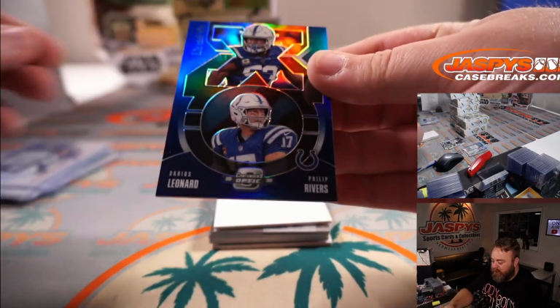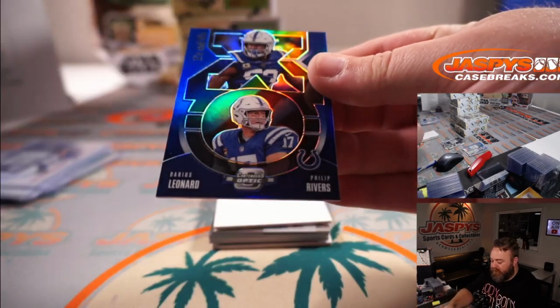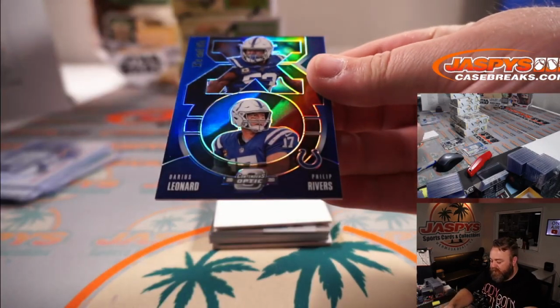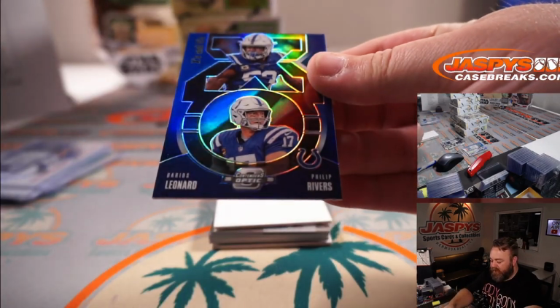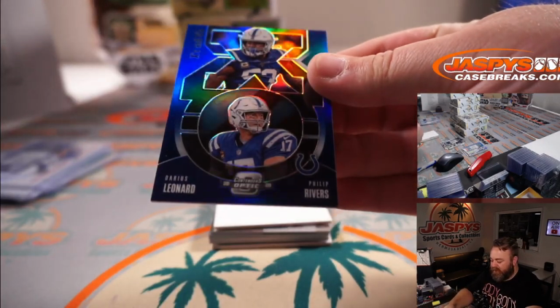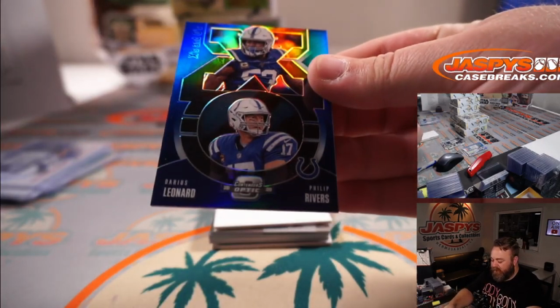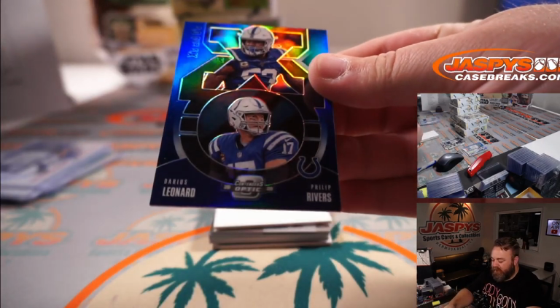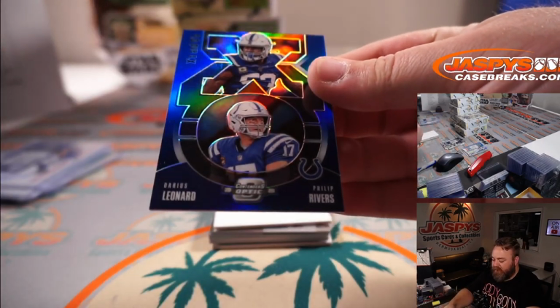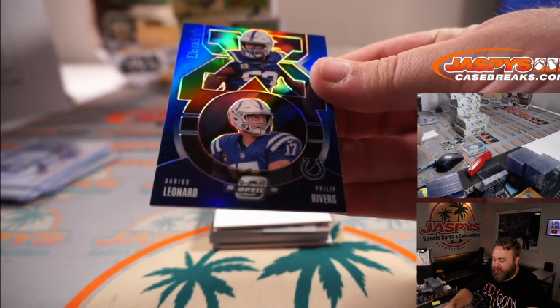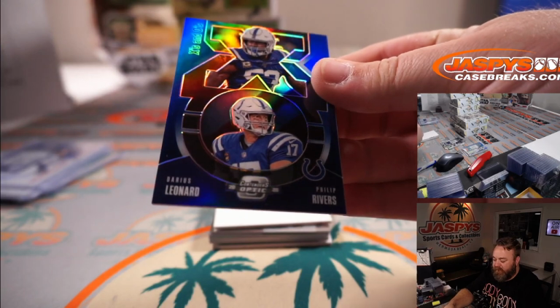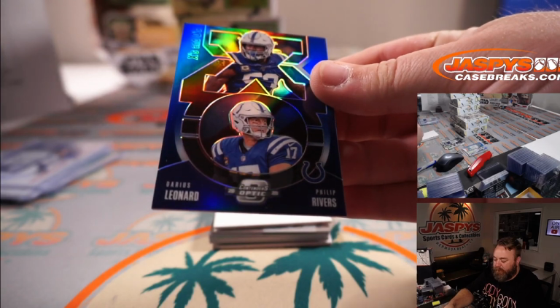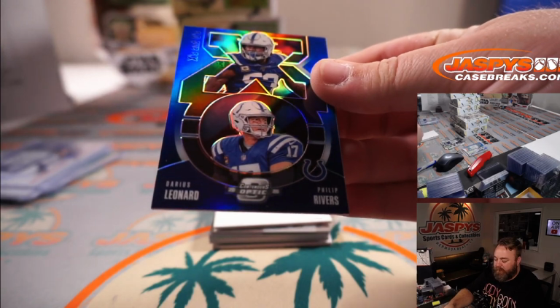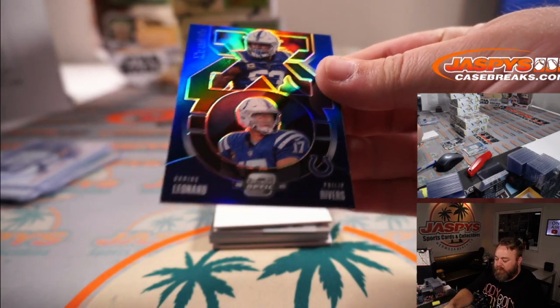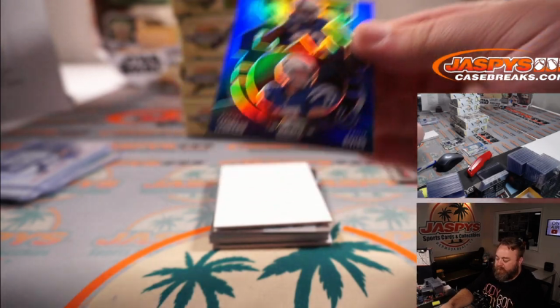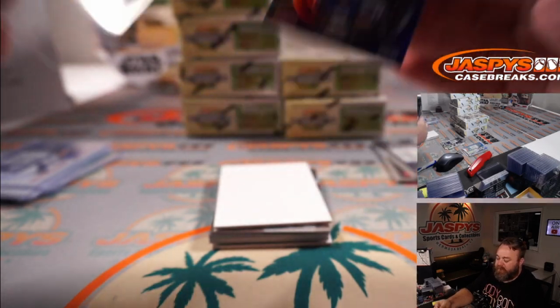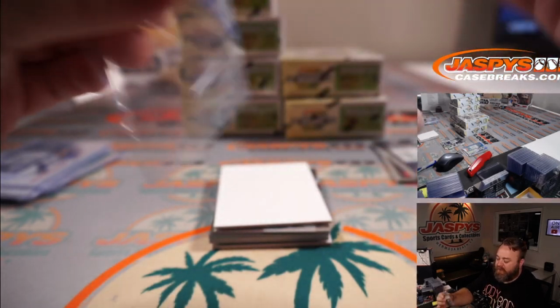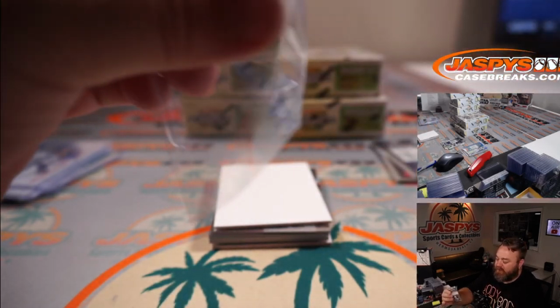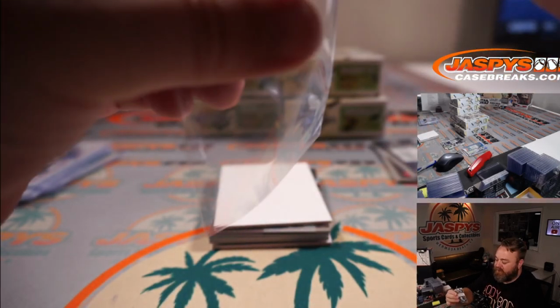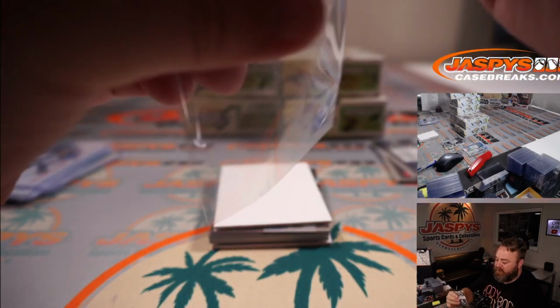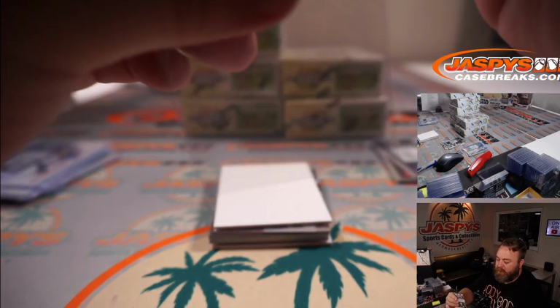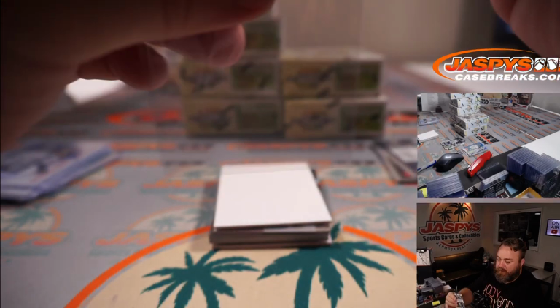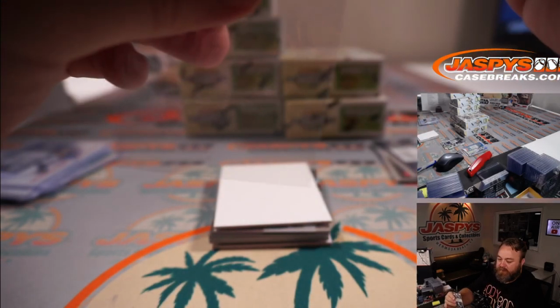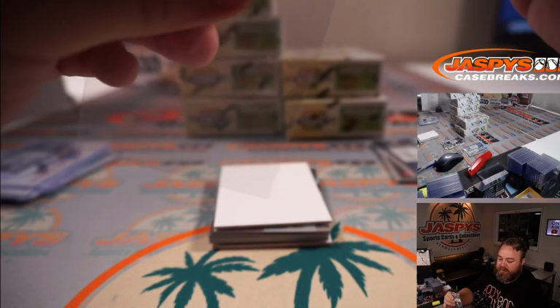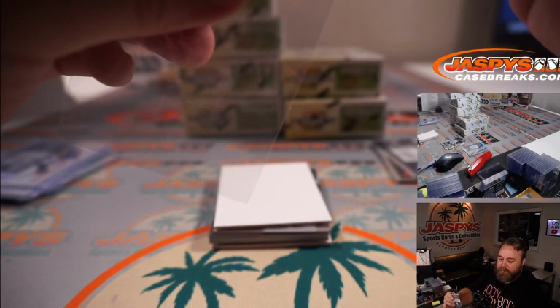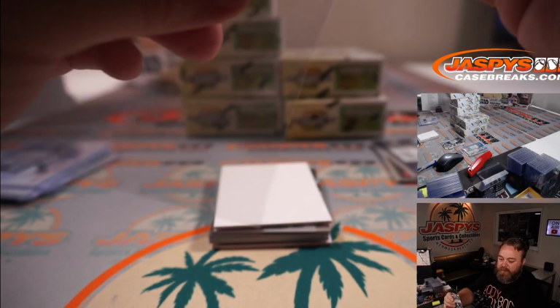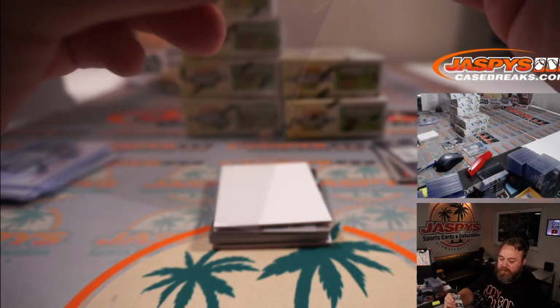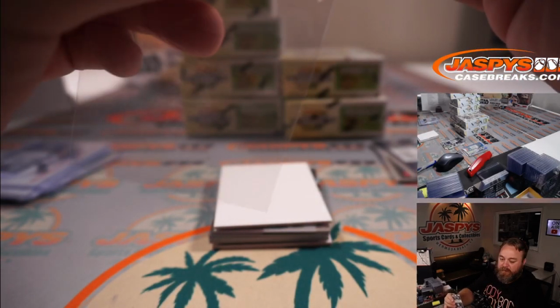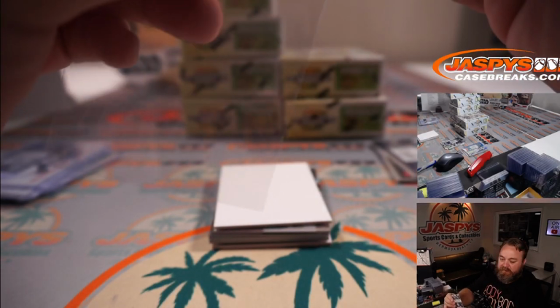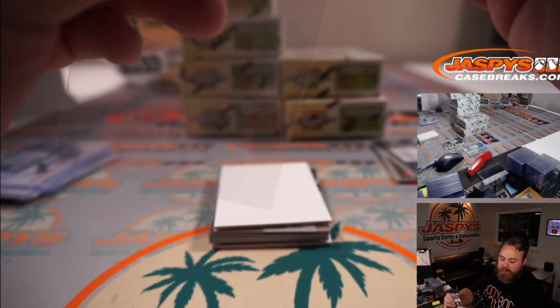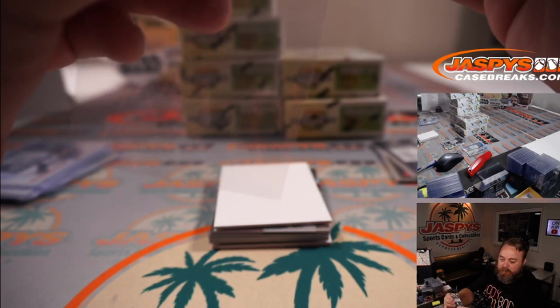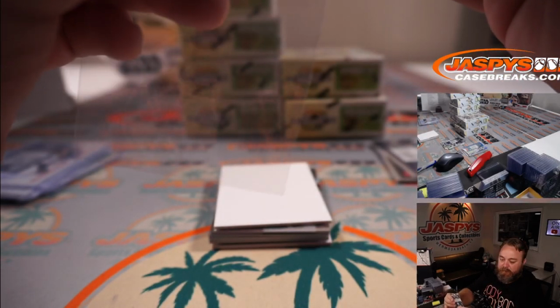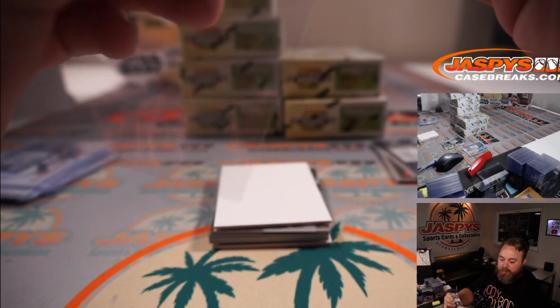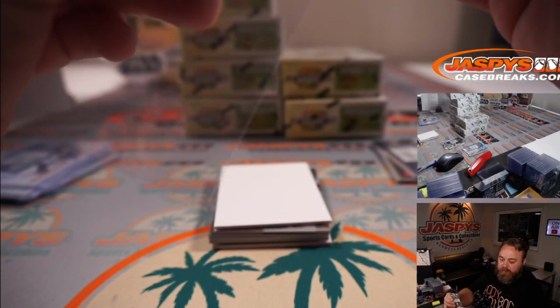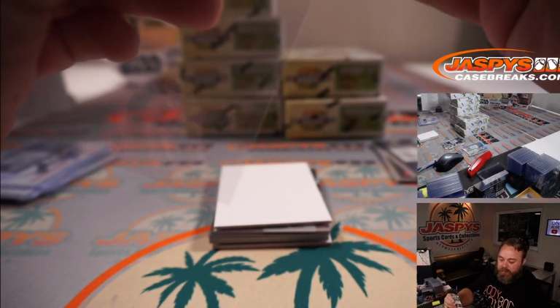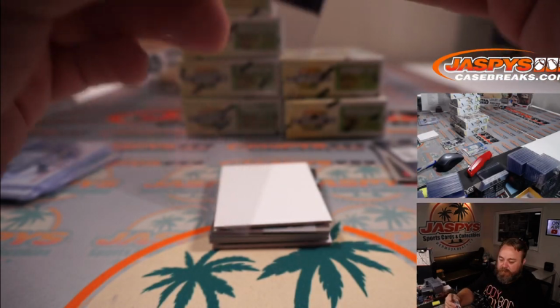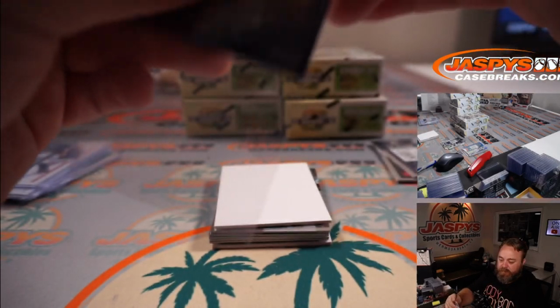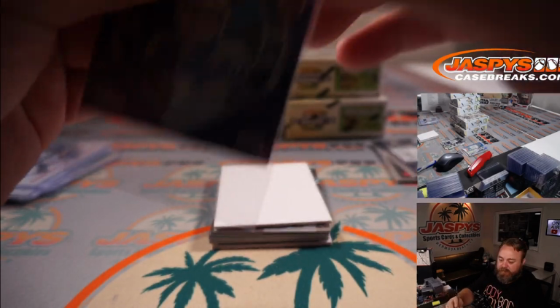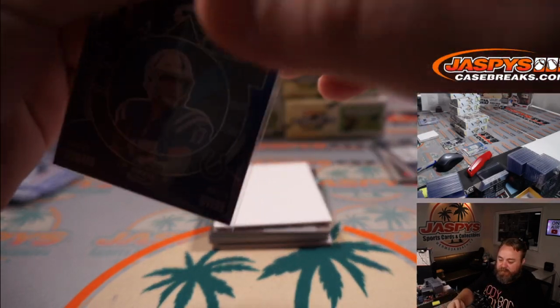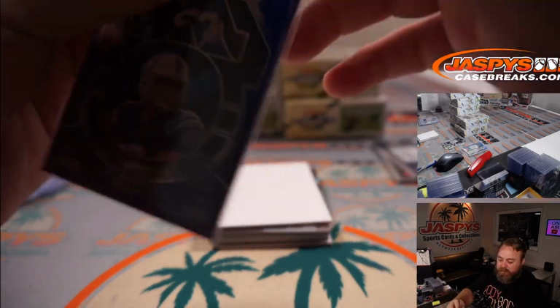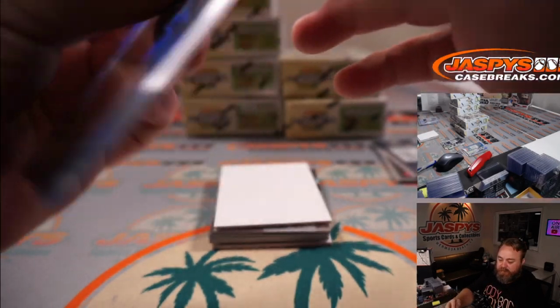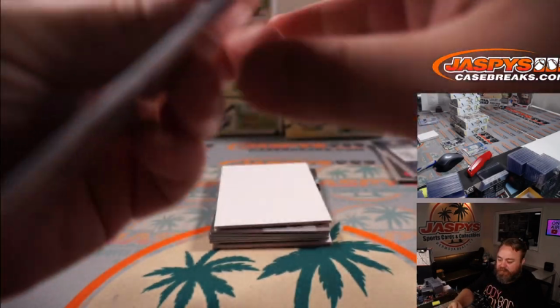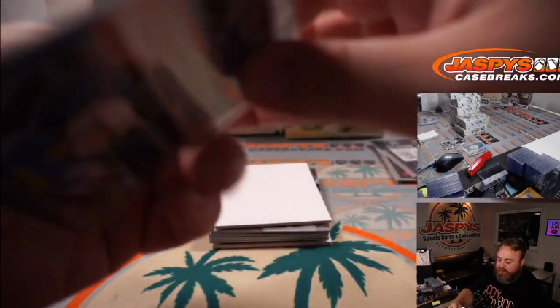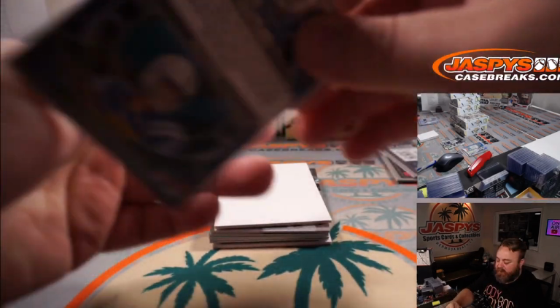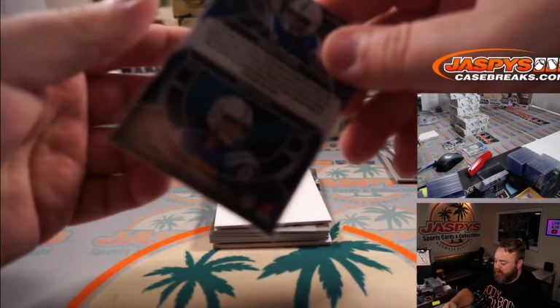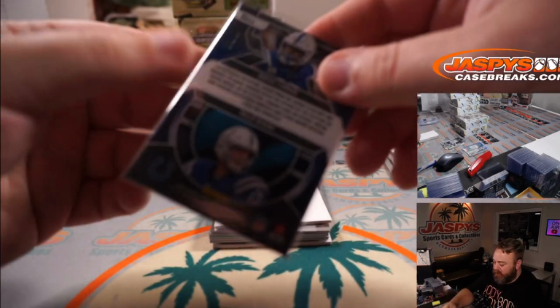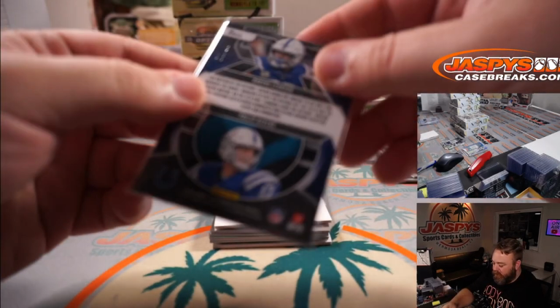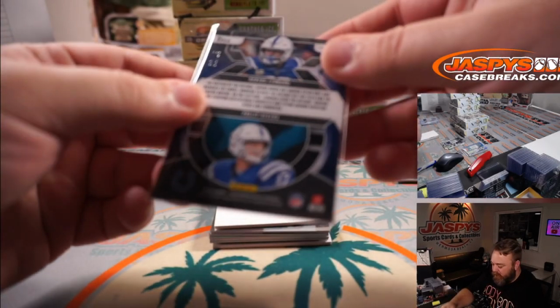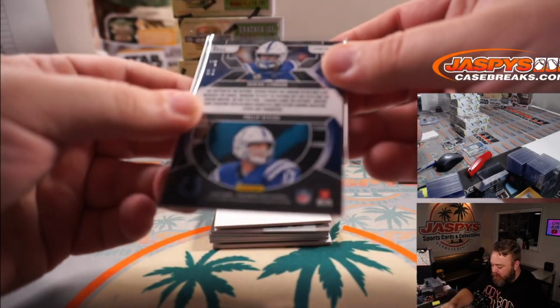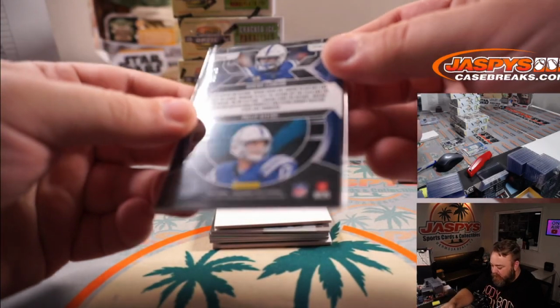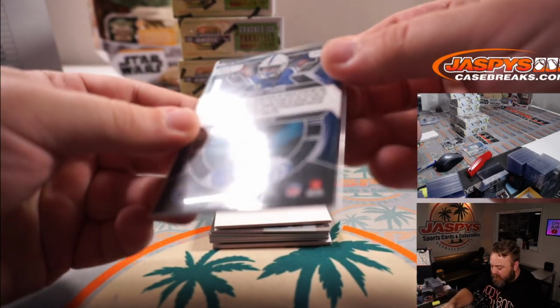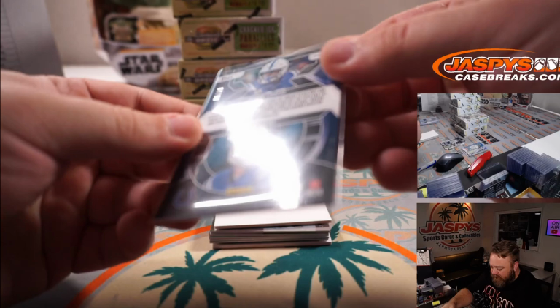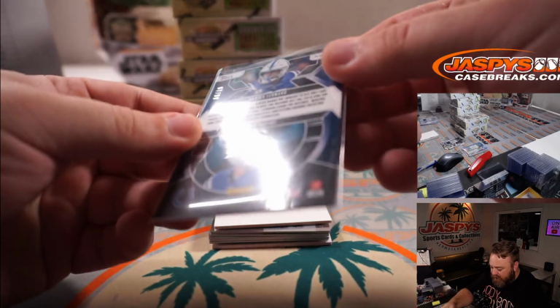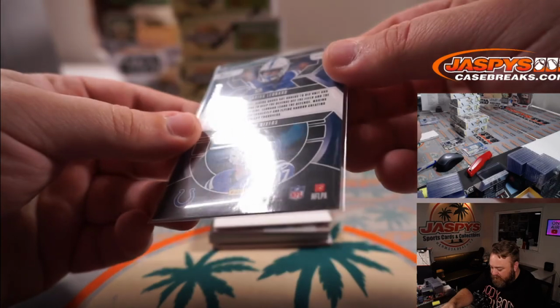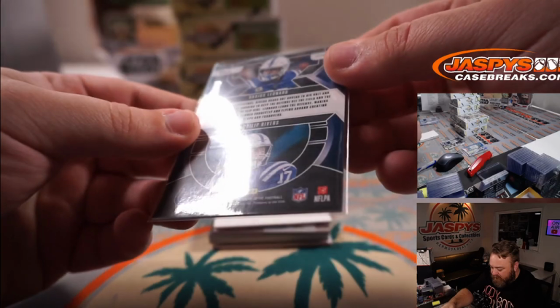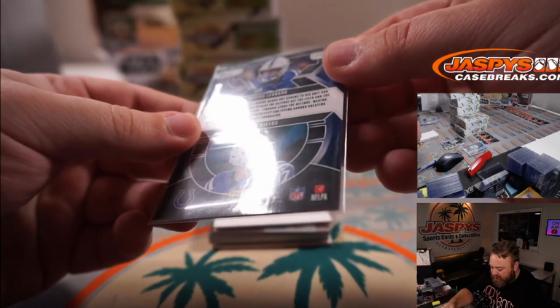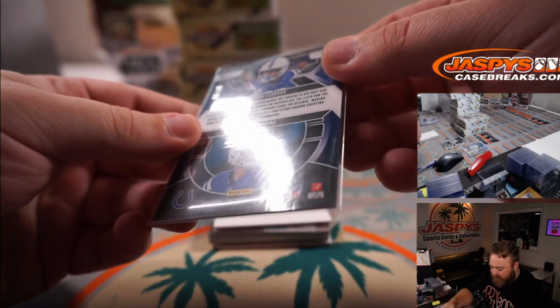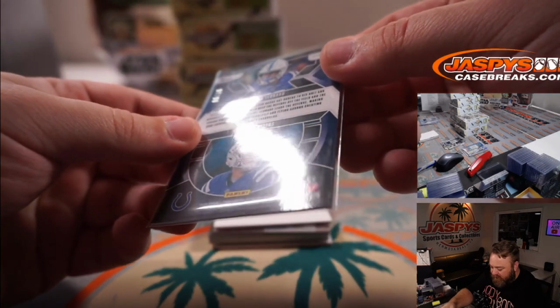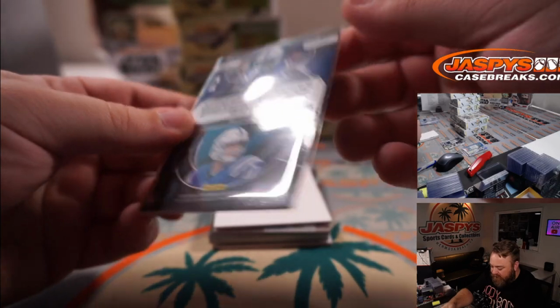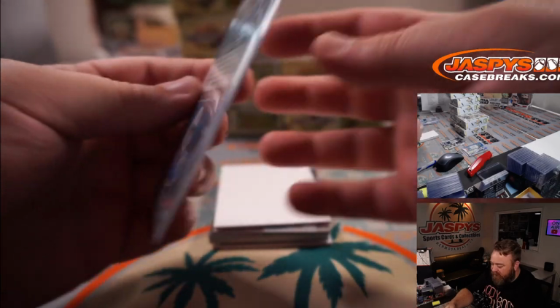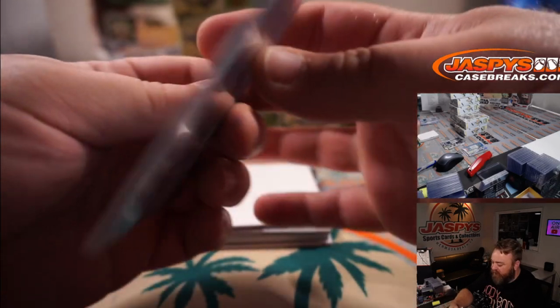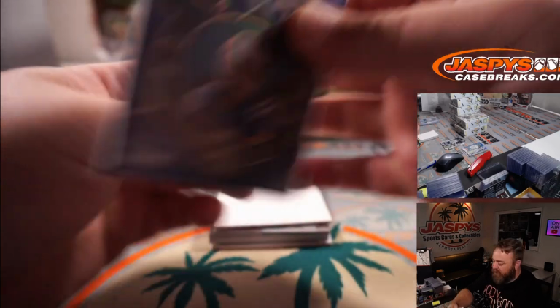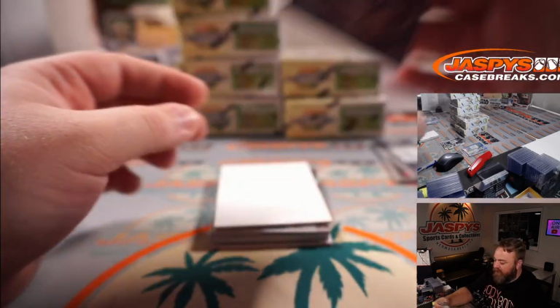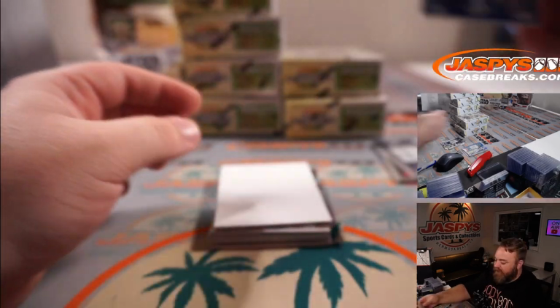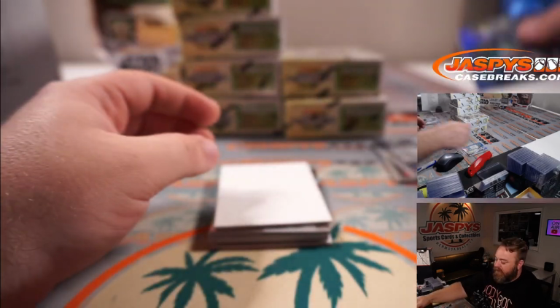Darius Leonard and Philip Rivers, X's and O's — team color matching blue for the Colts and Kurt Disser. That is 67 out of 99.